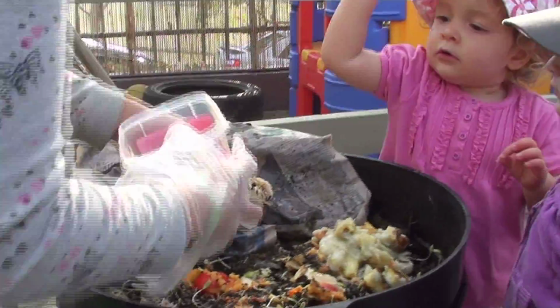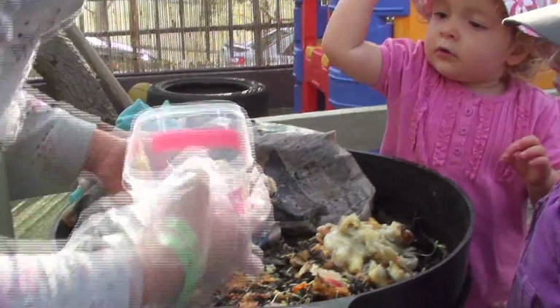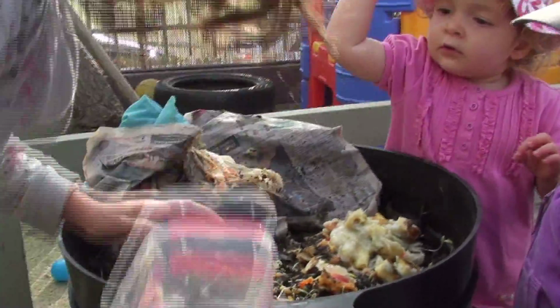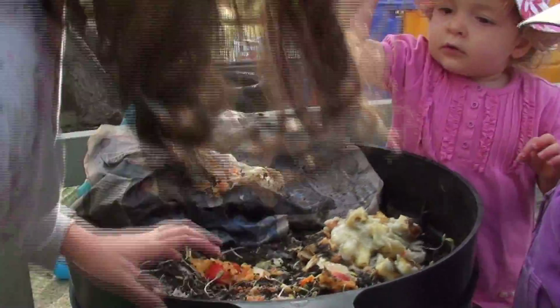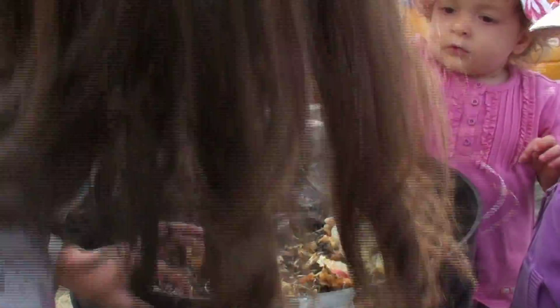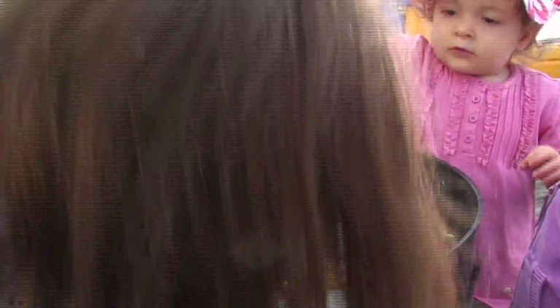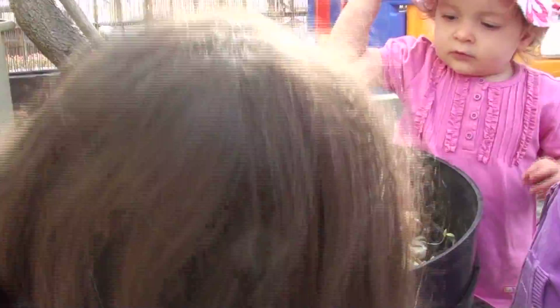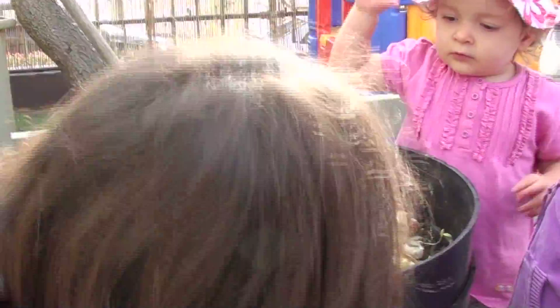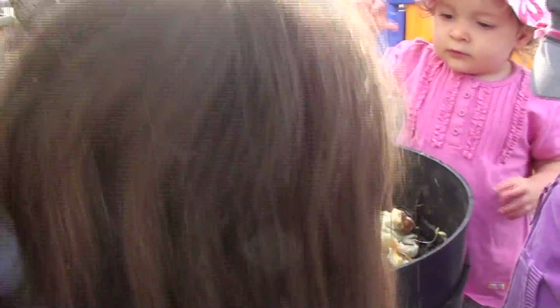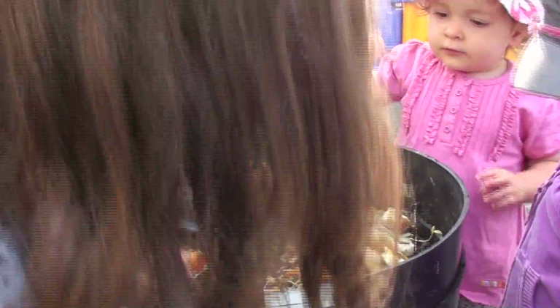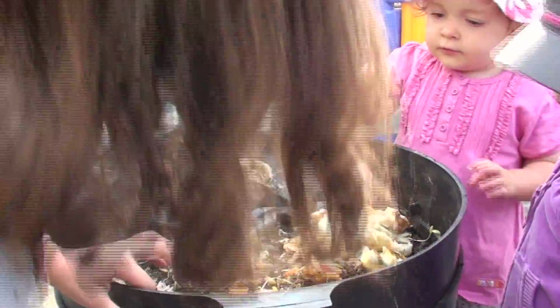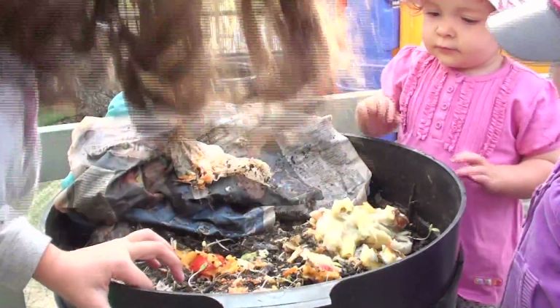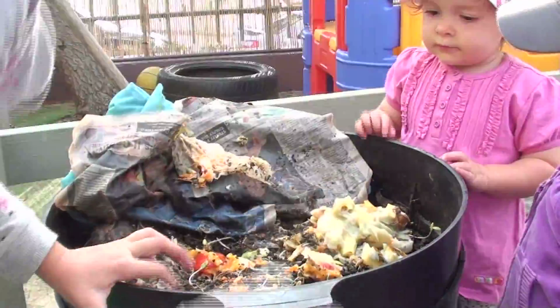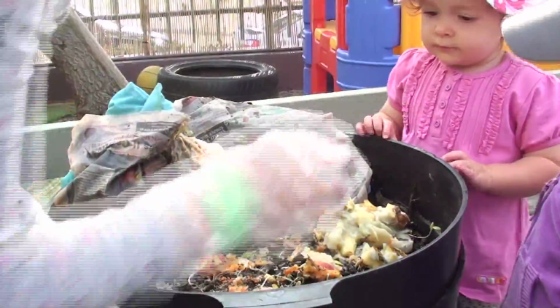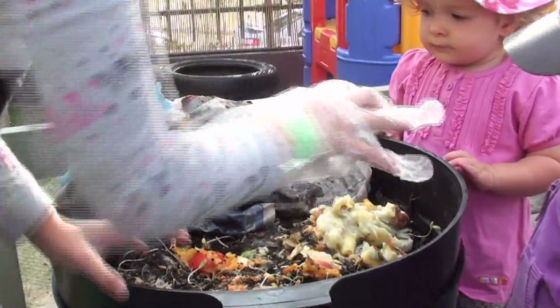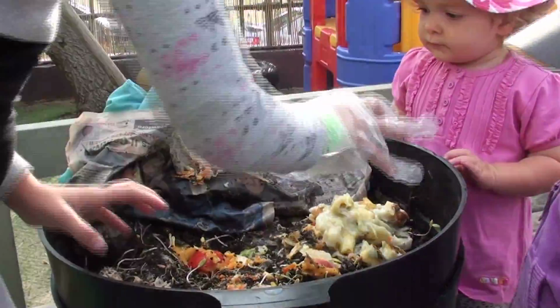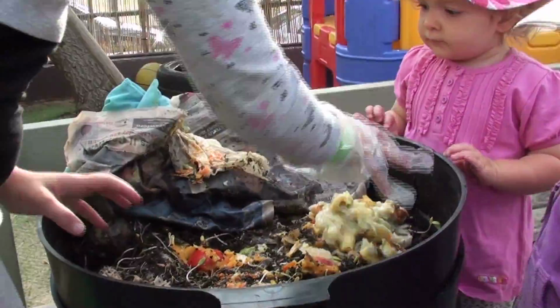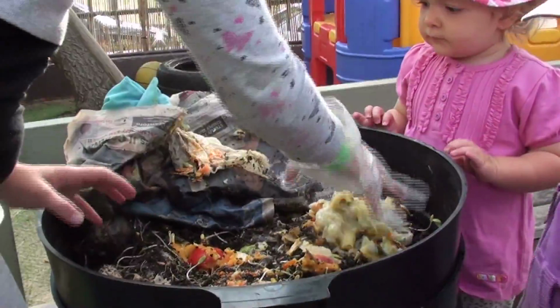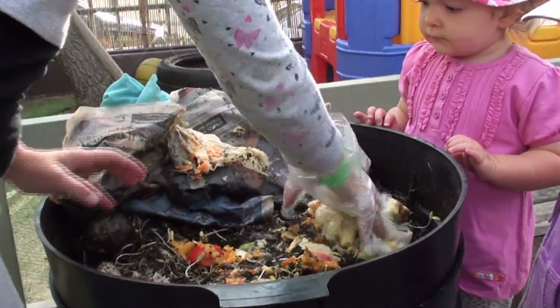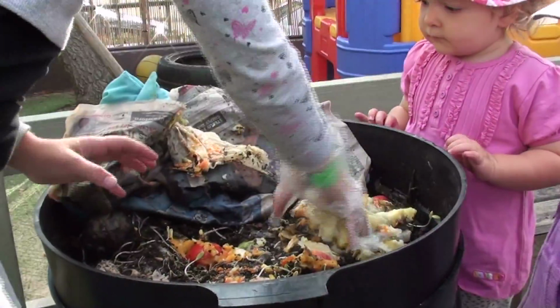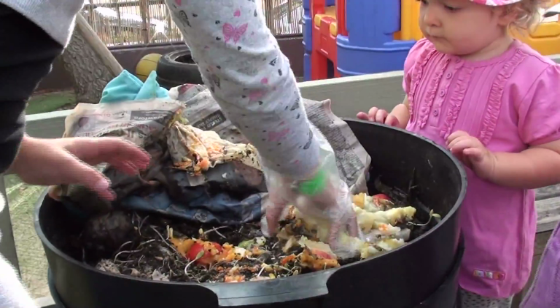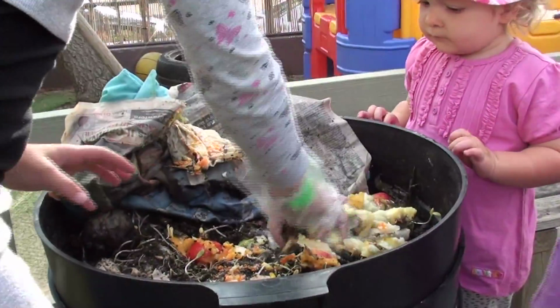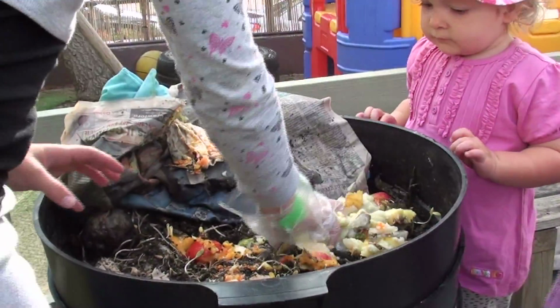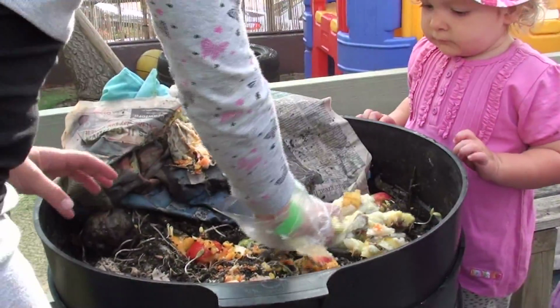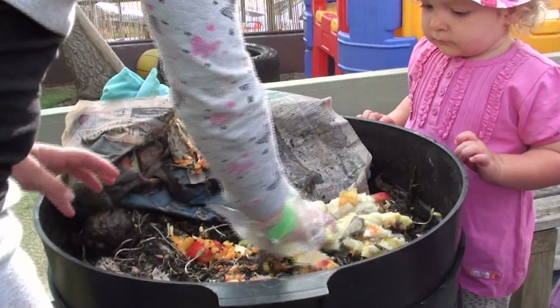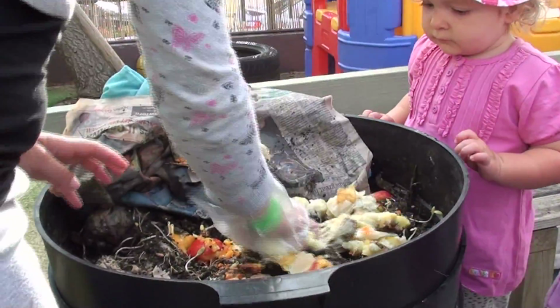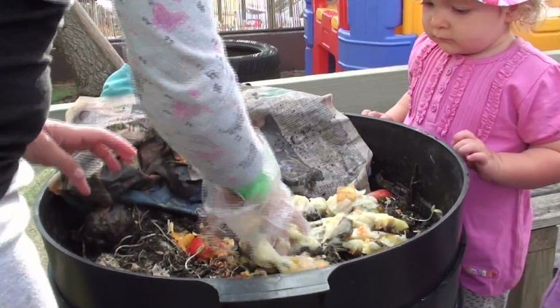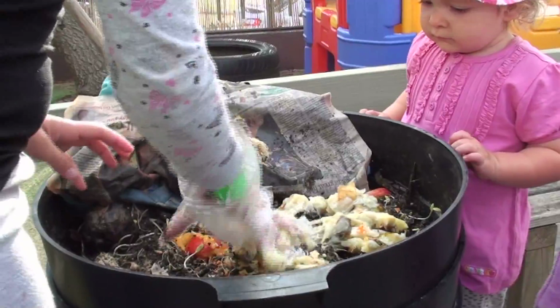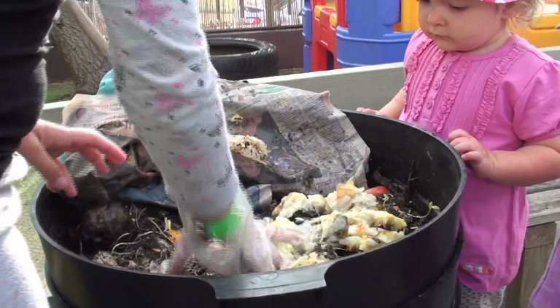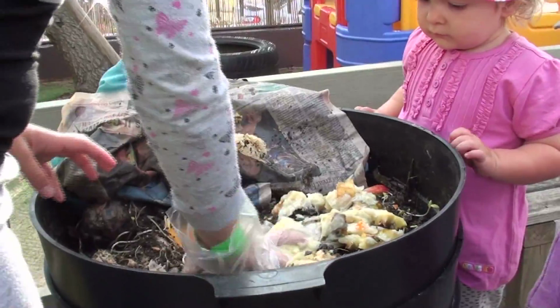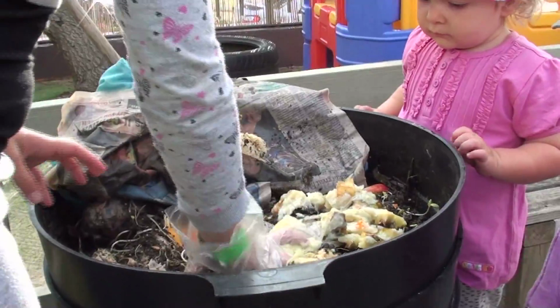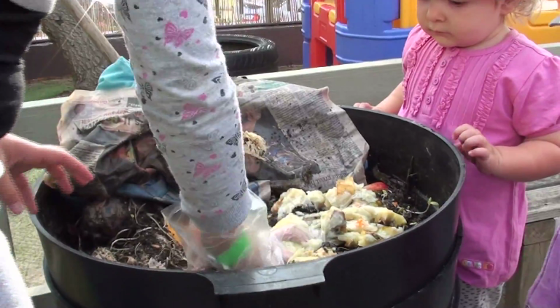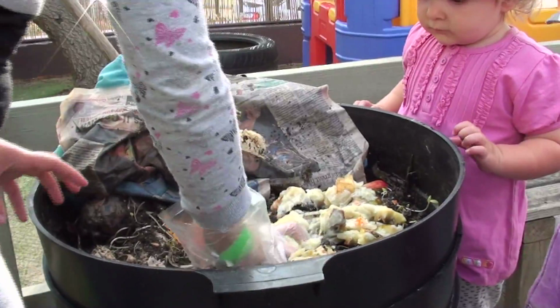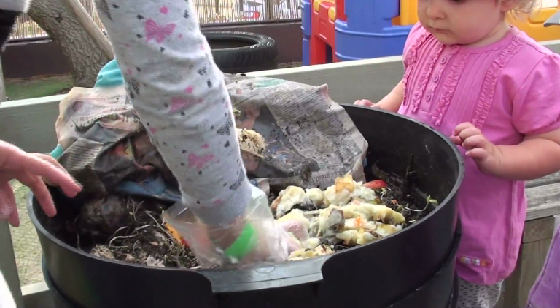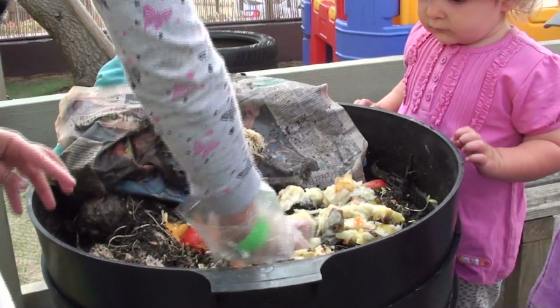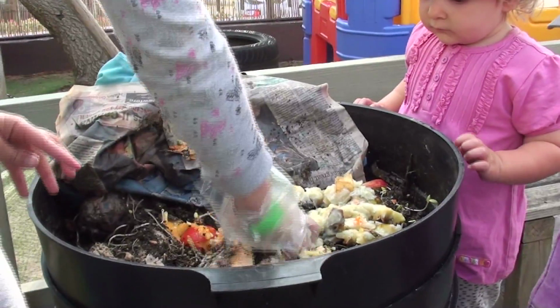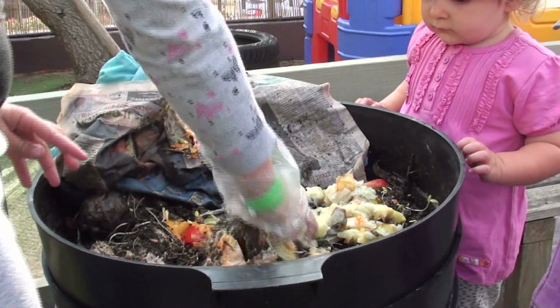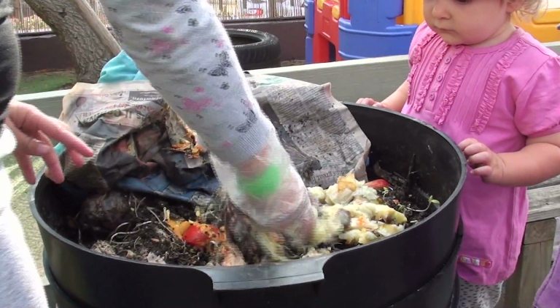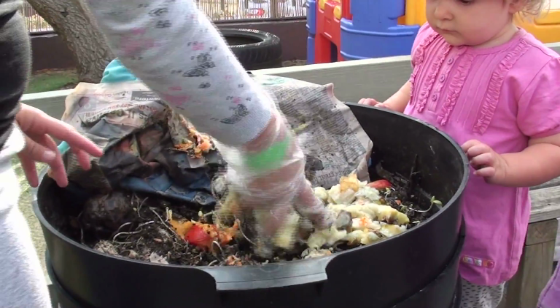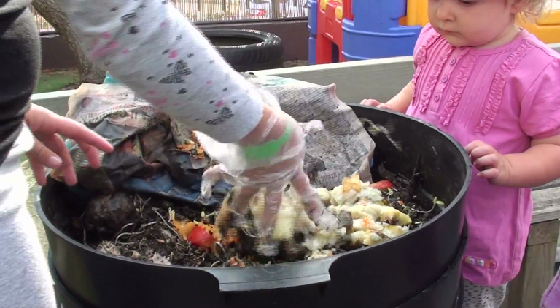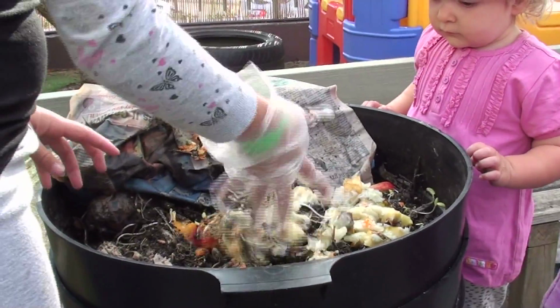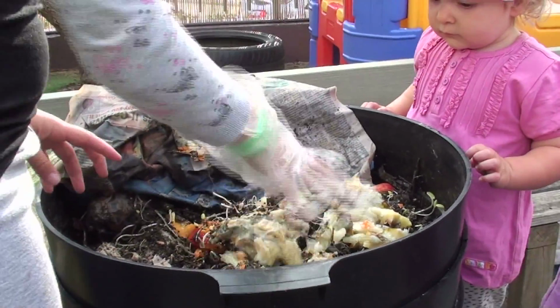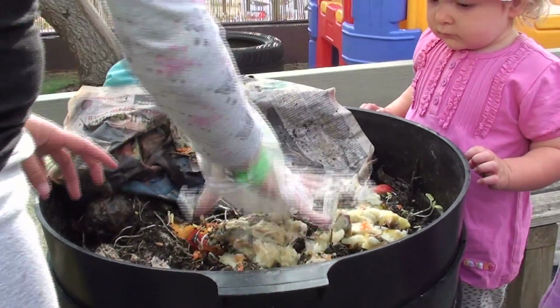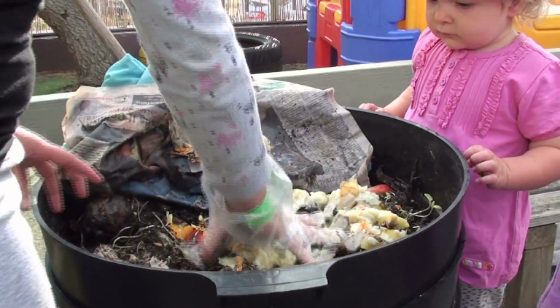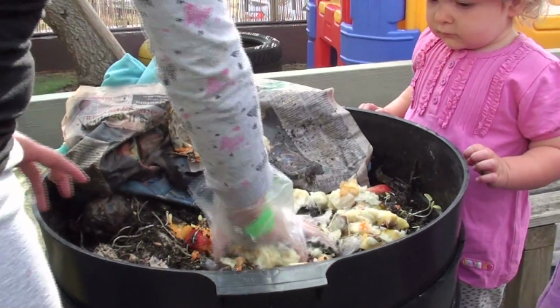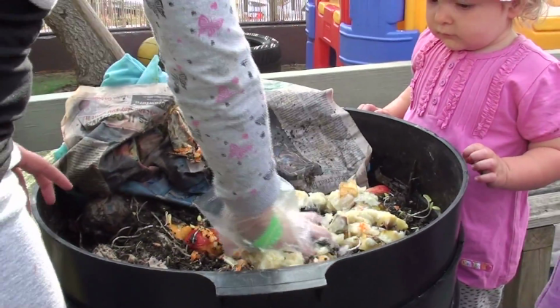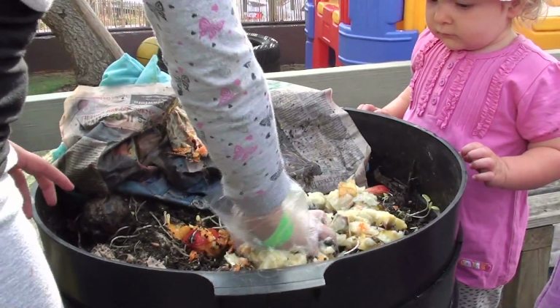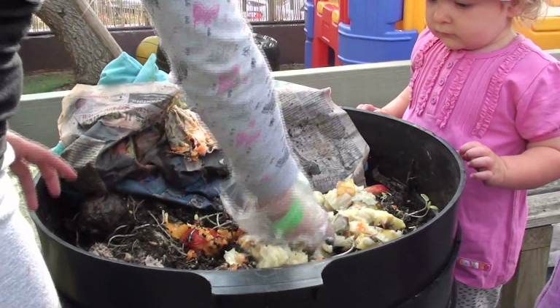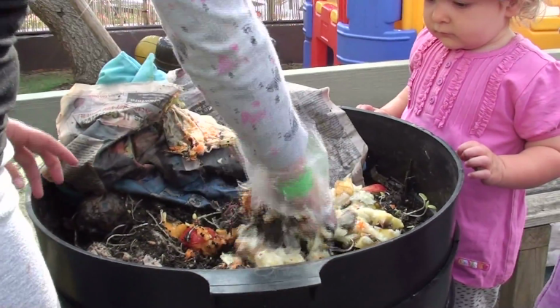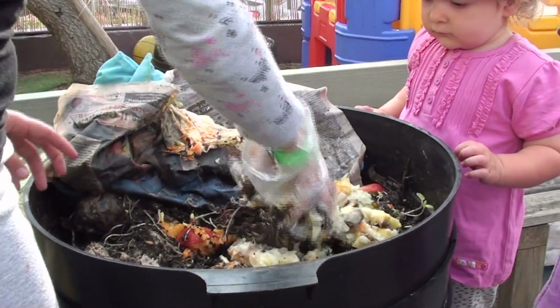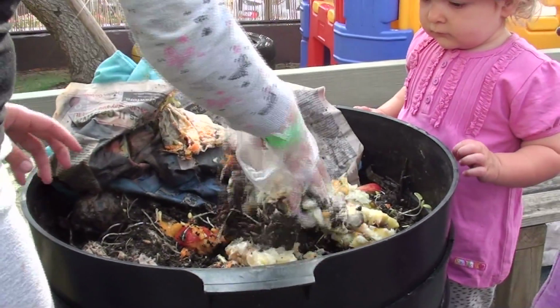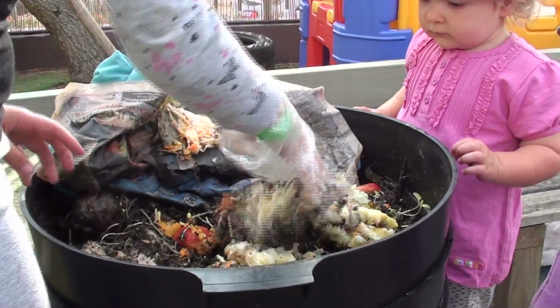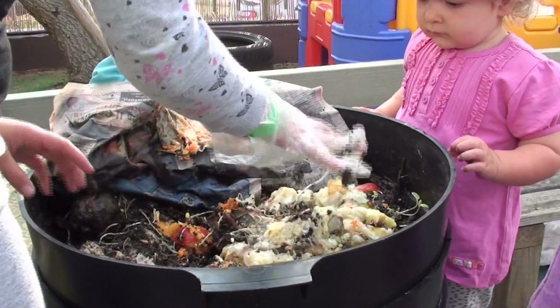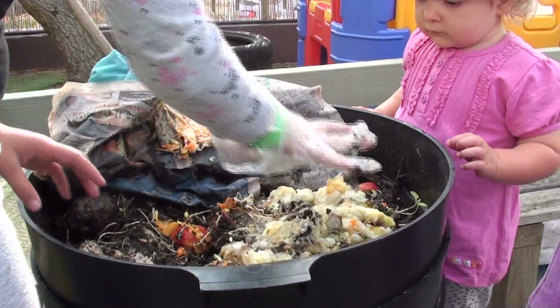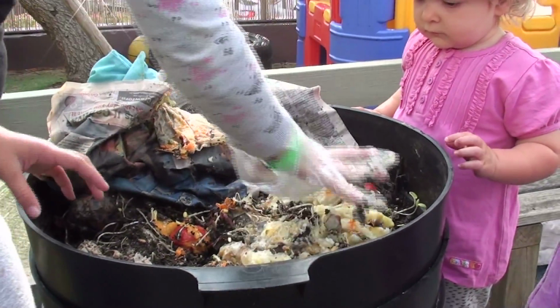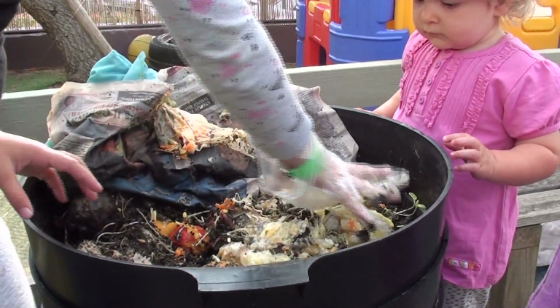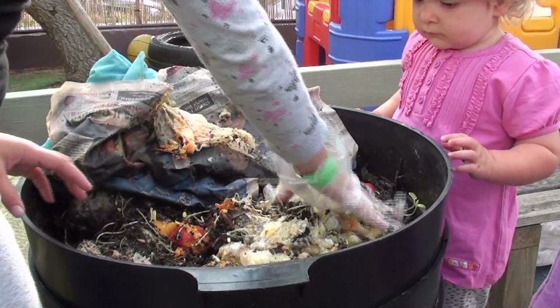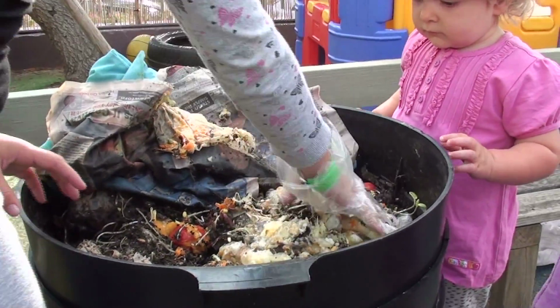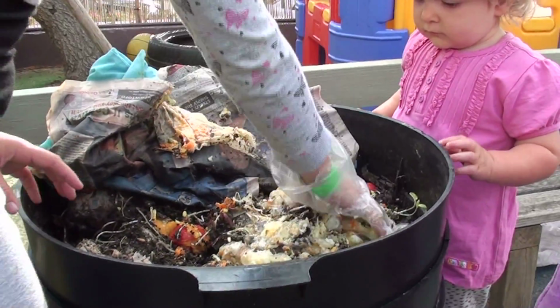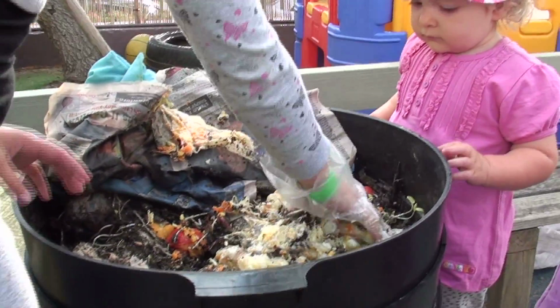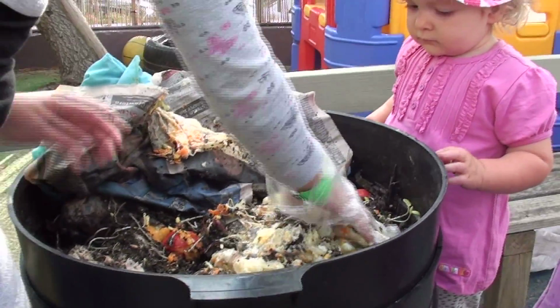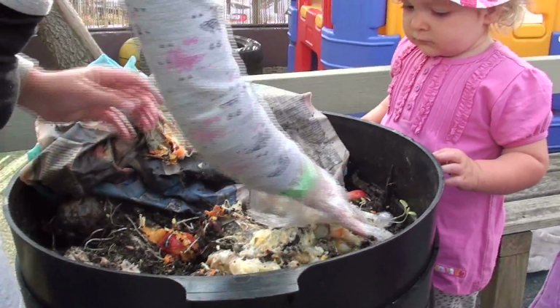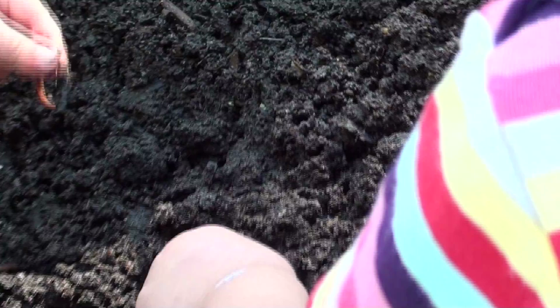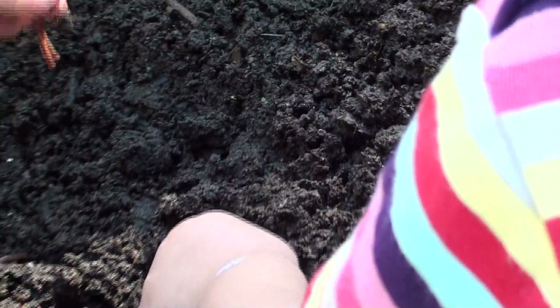Worm farms are really easy to incorporate into daily life. The kids find them really easy to operate and they don't cost anything to maintain.